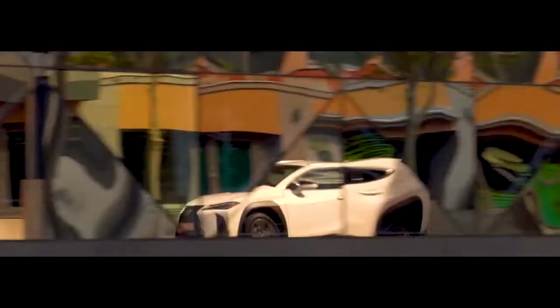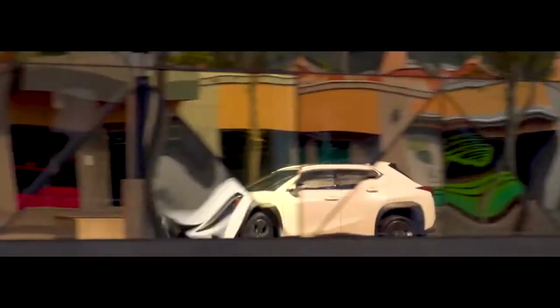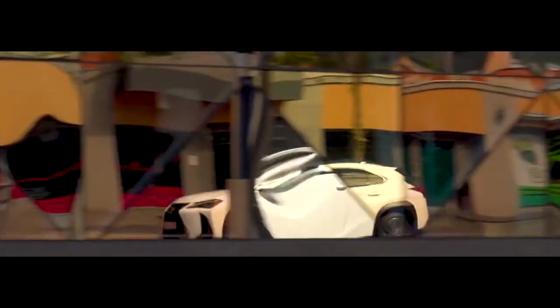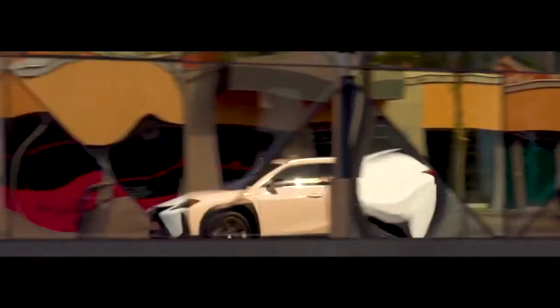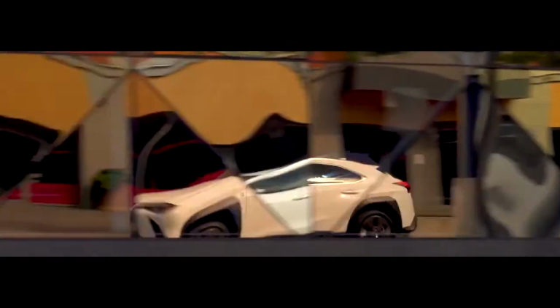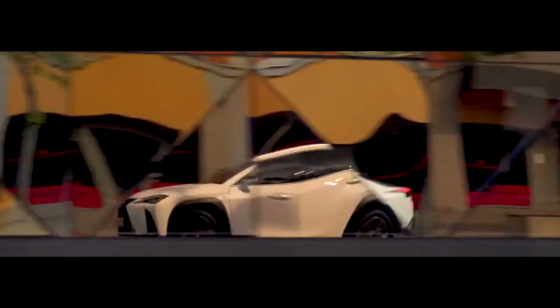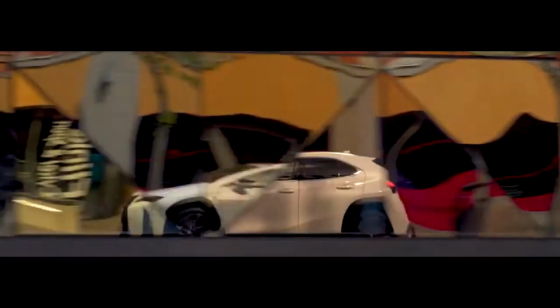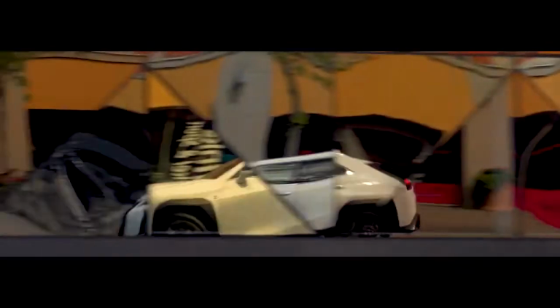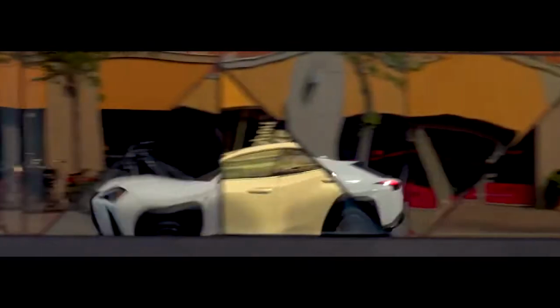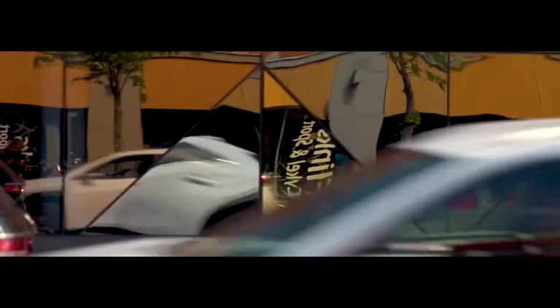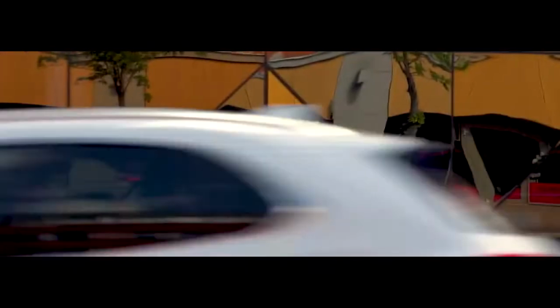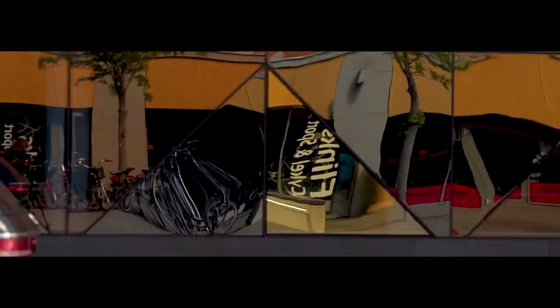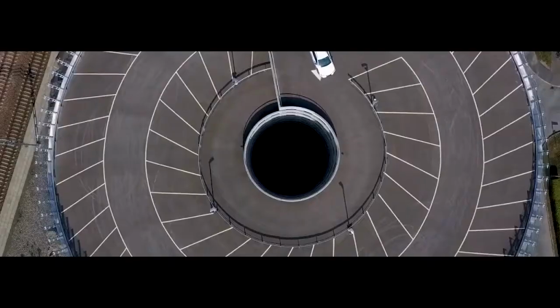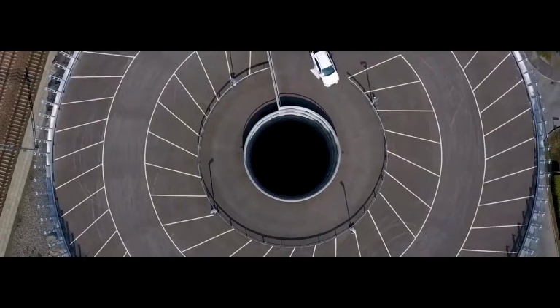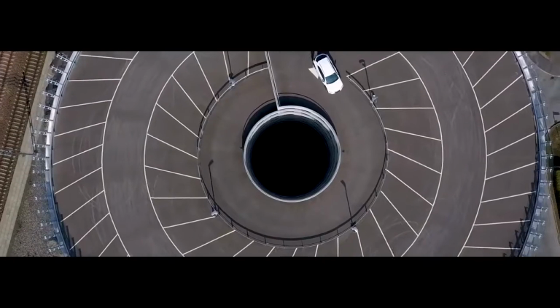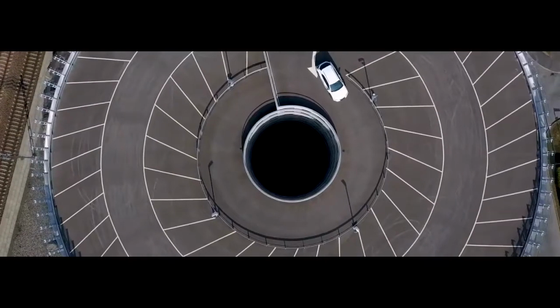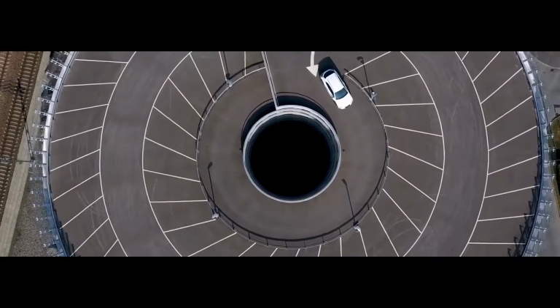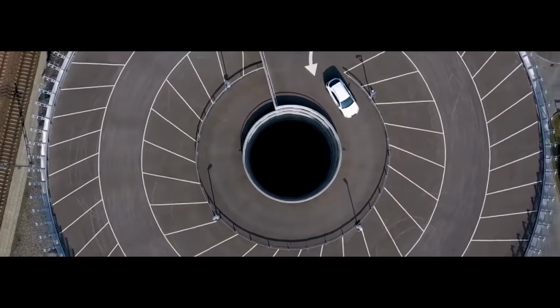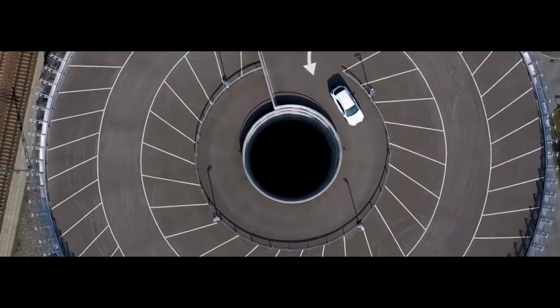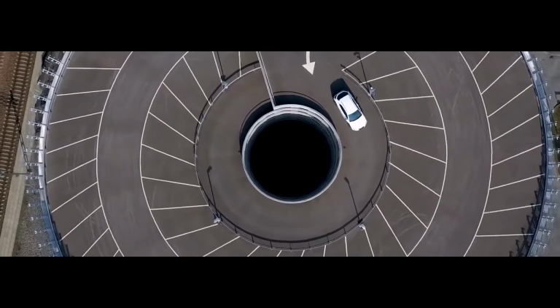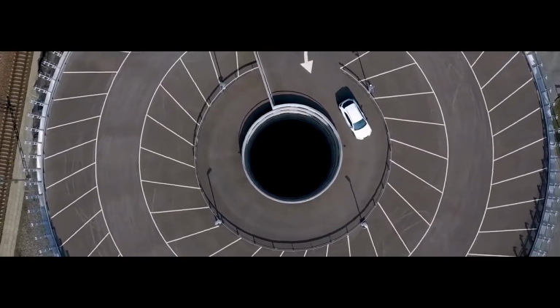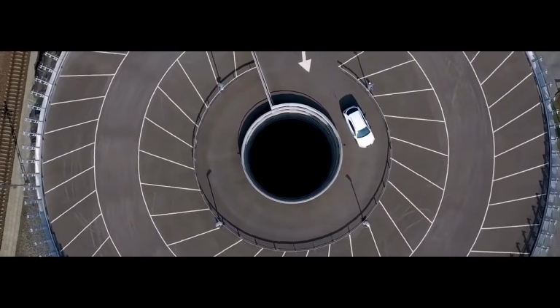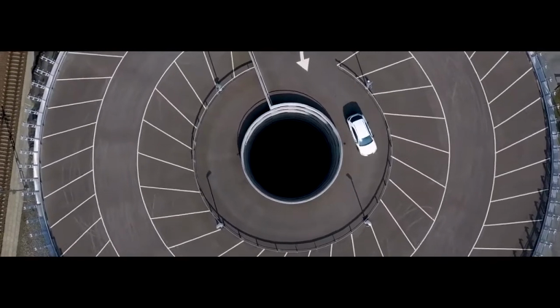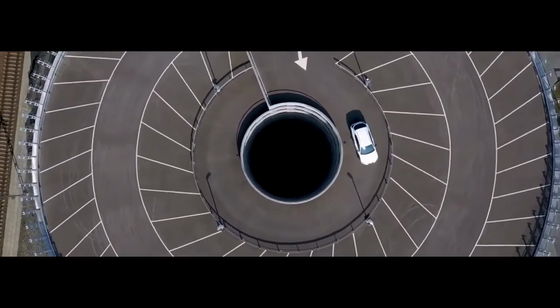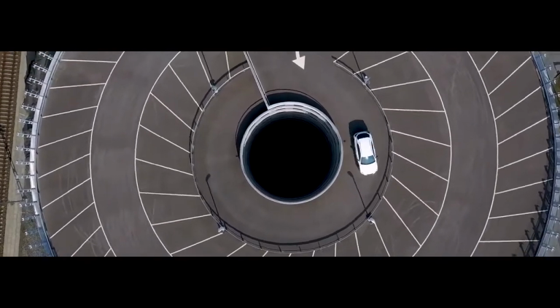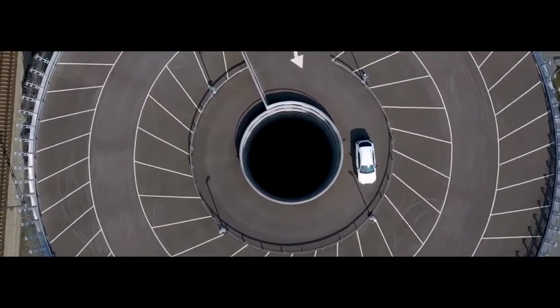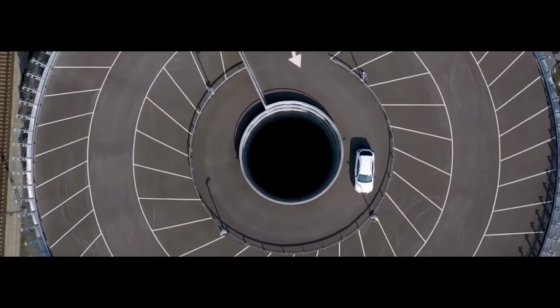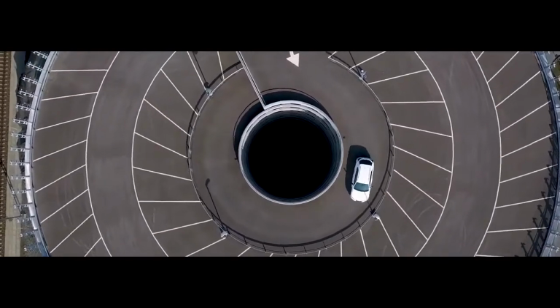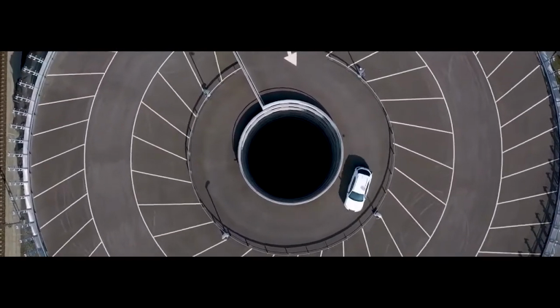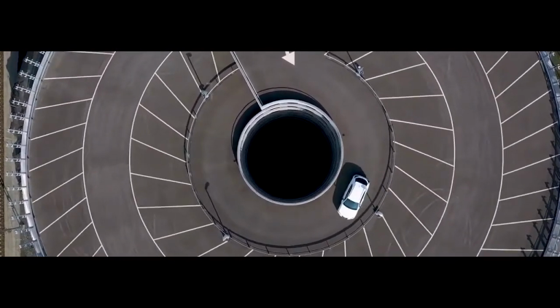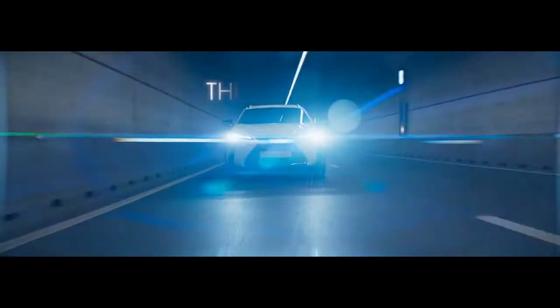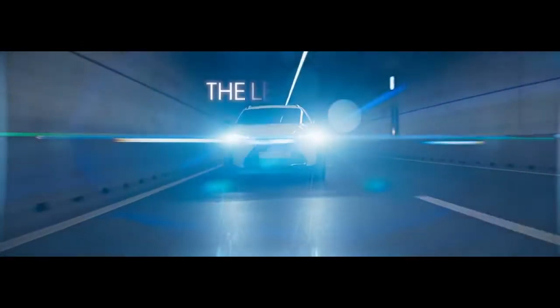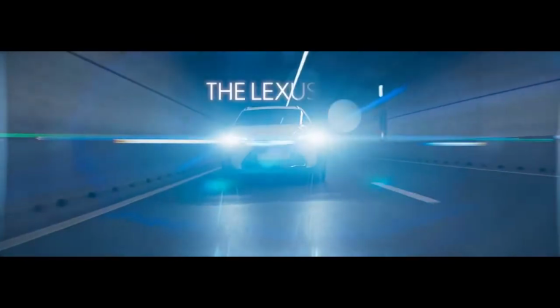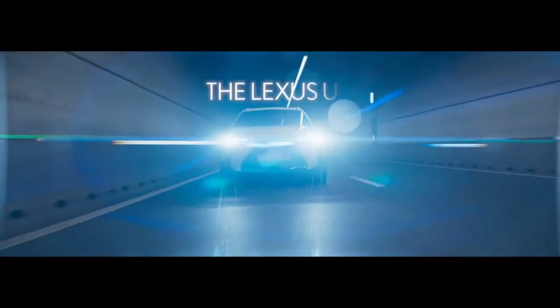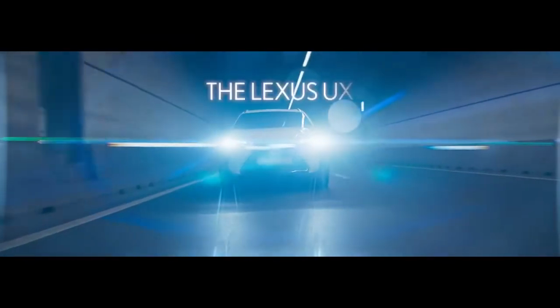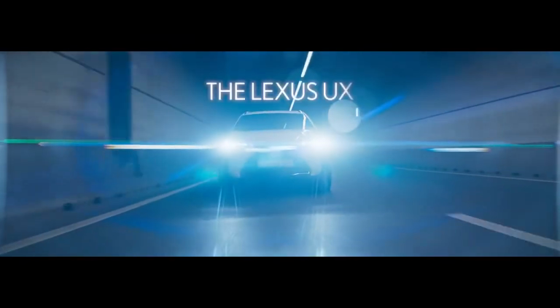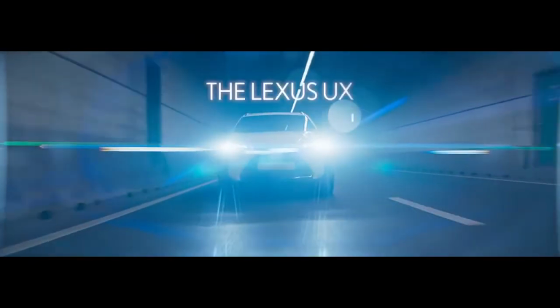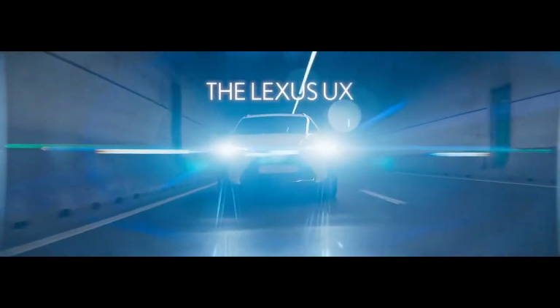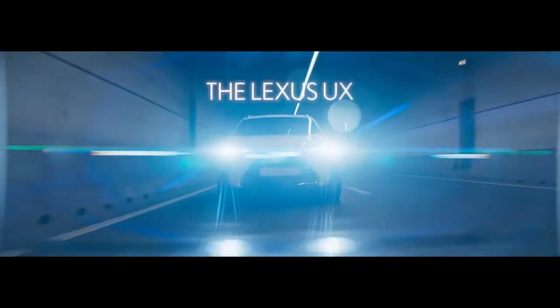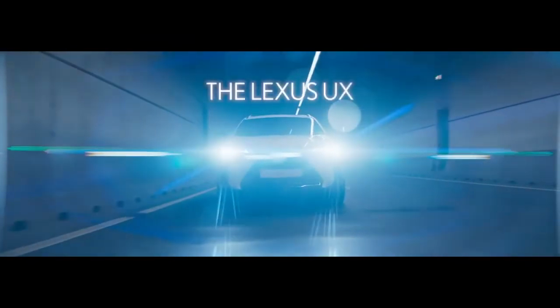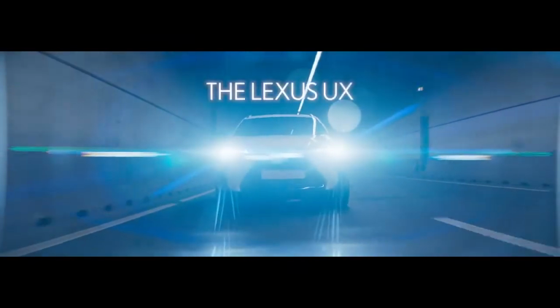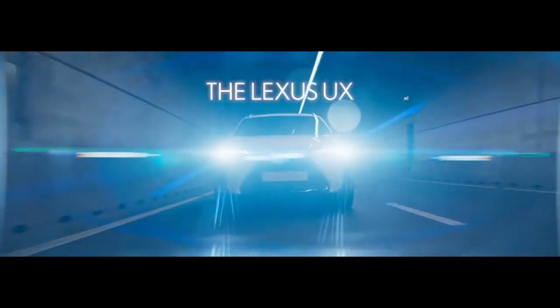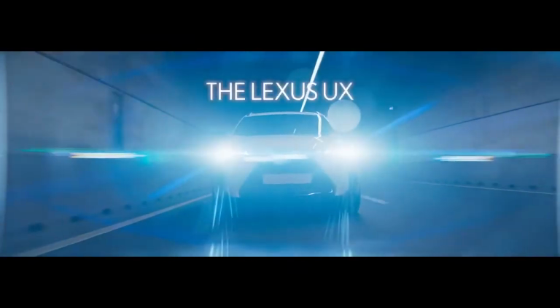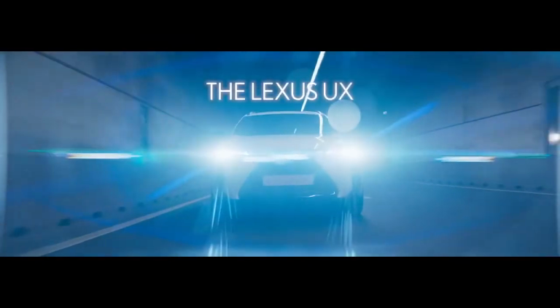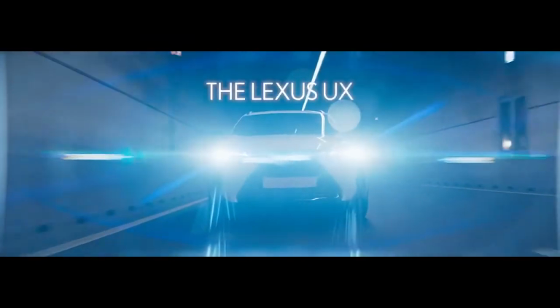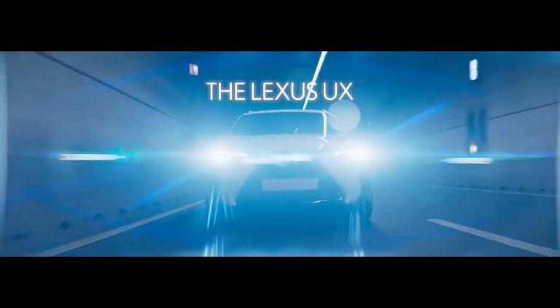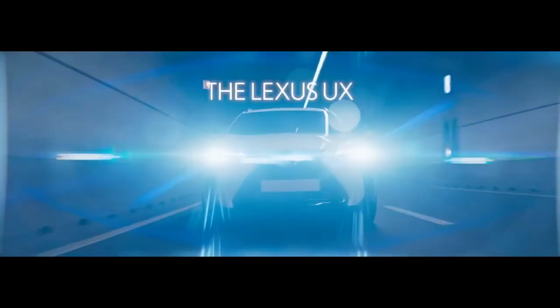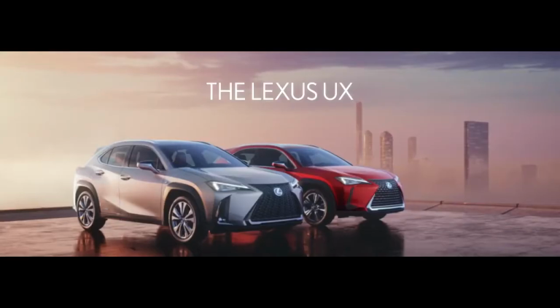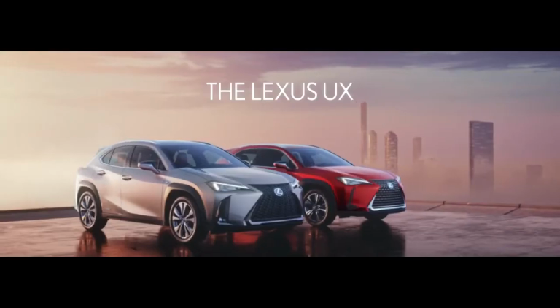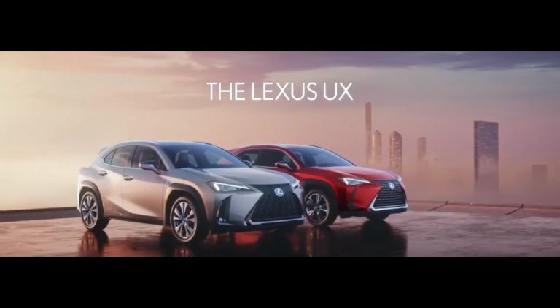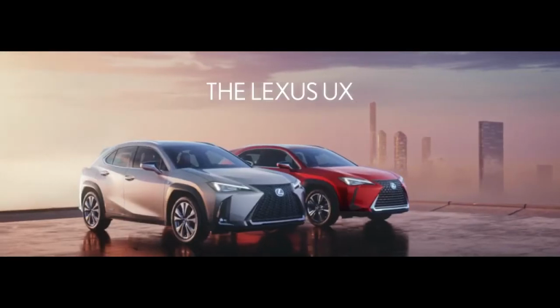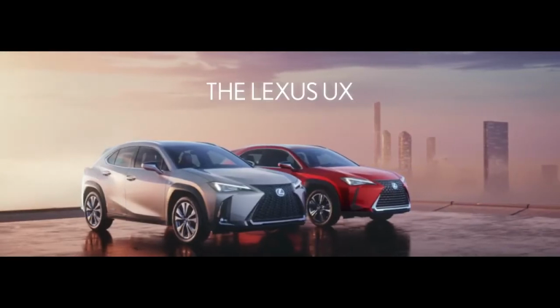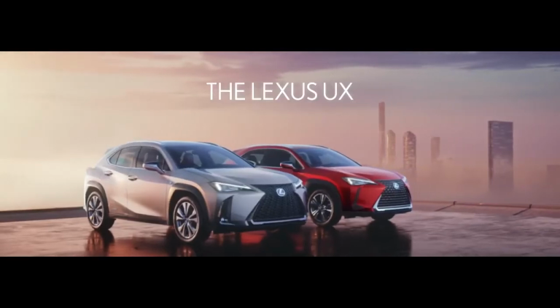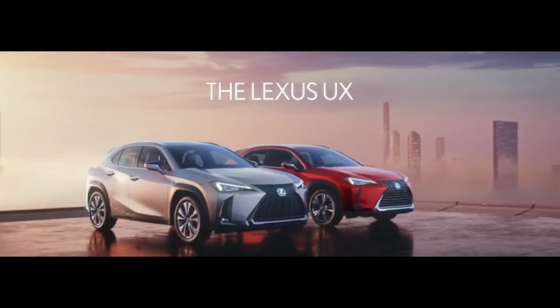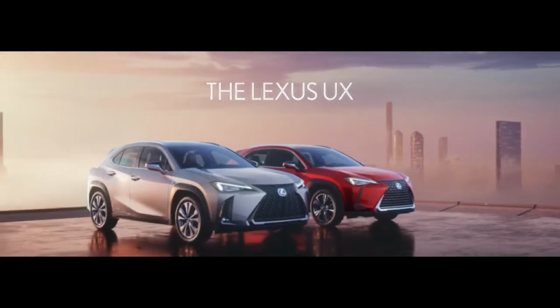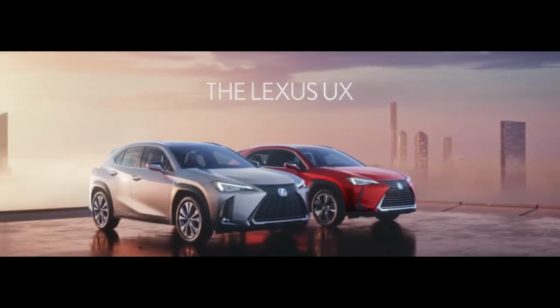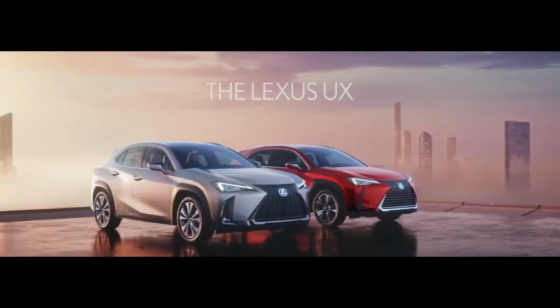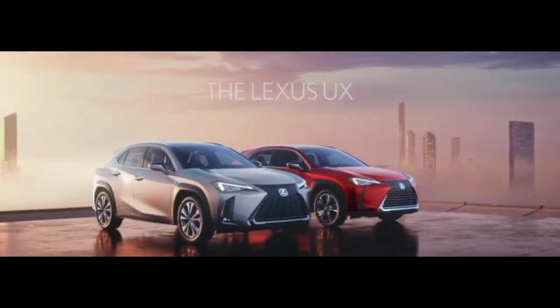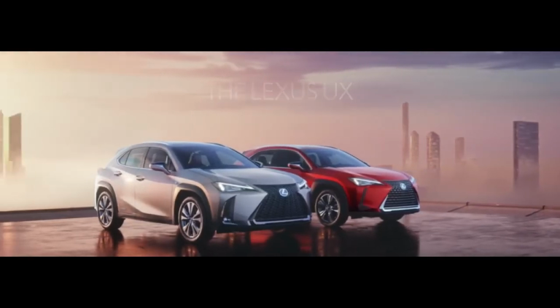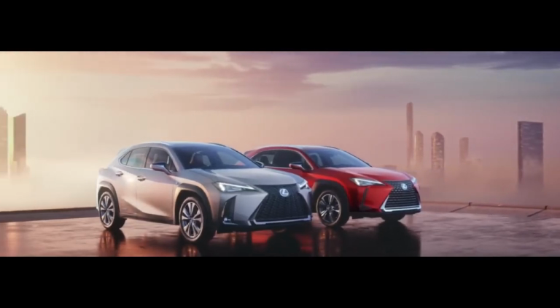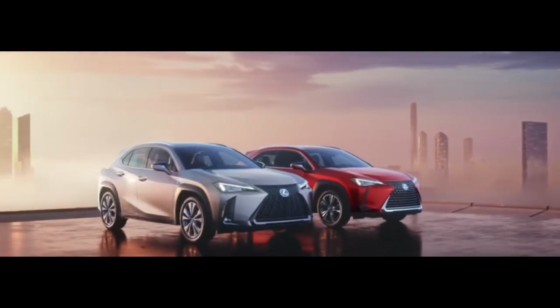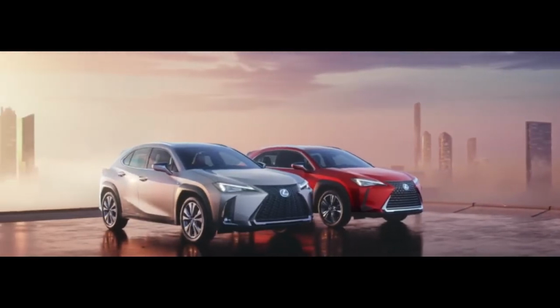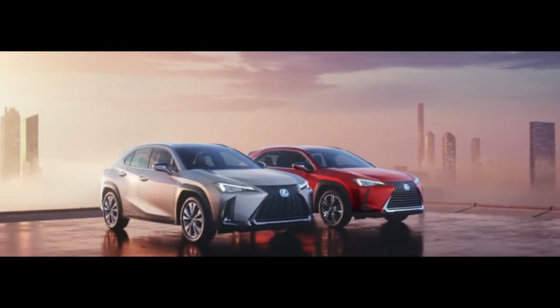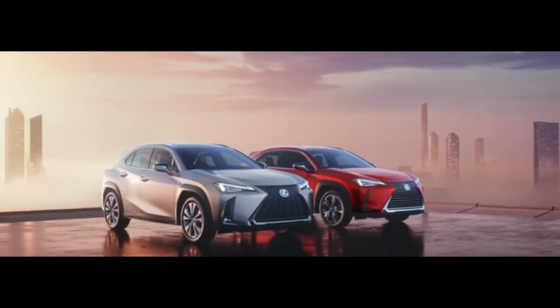The Lexus UX is the ultimate experience in urban driving. We invite you to test drive one at your local Lexus dealer.